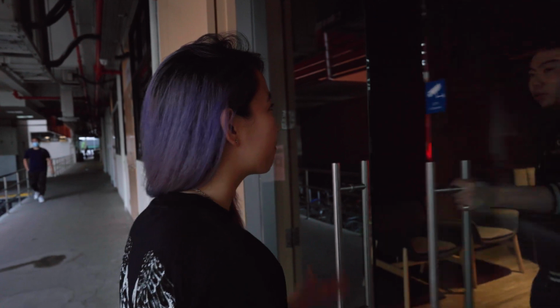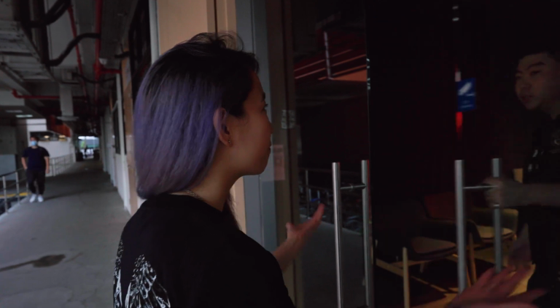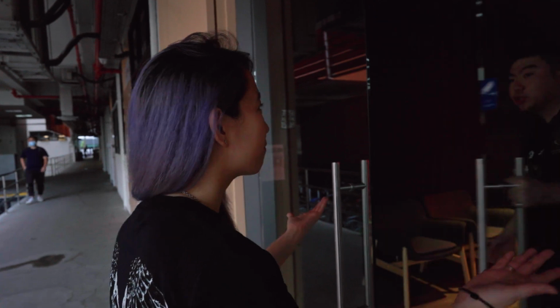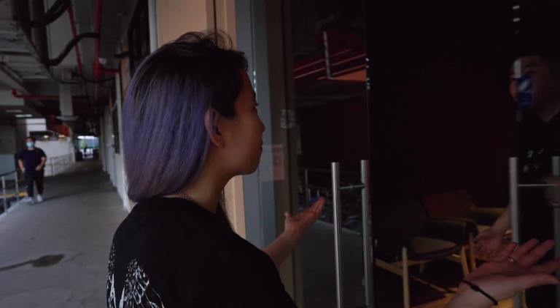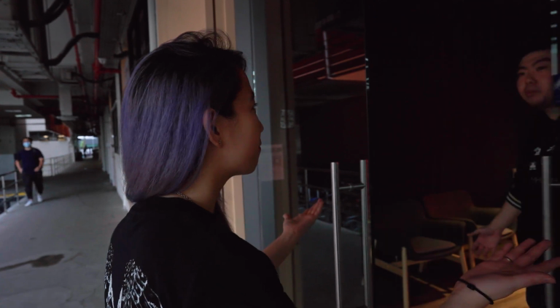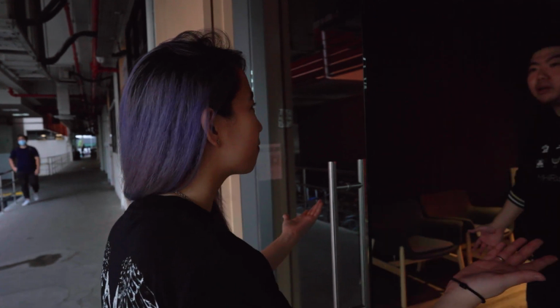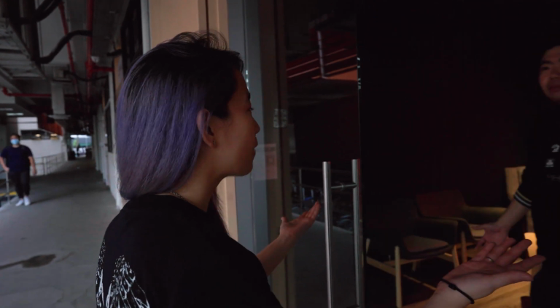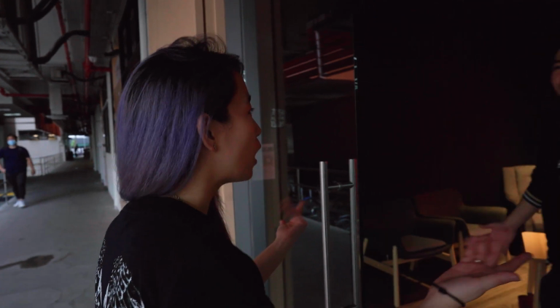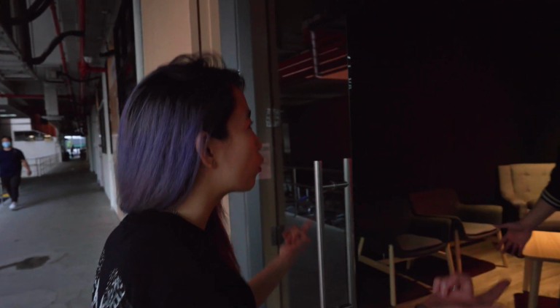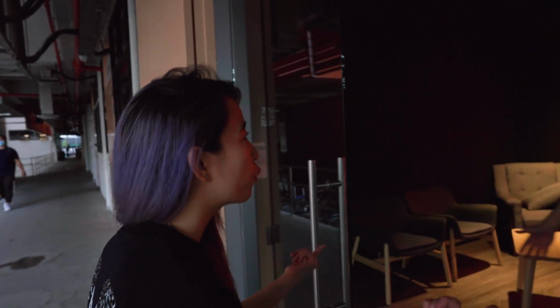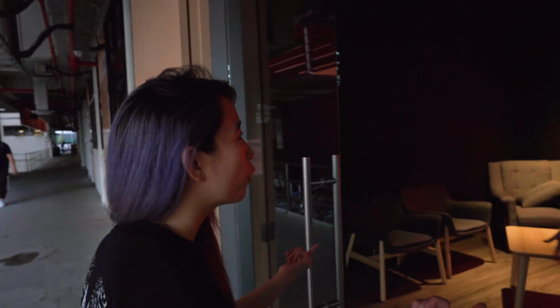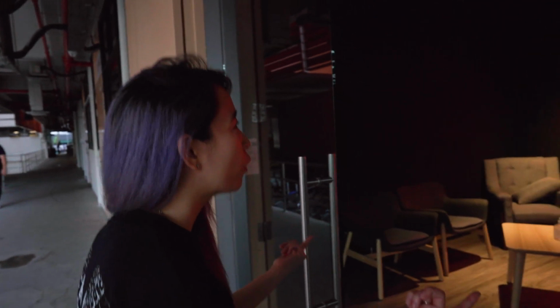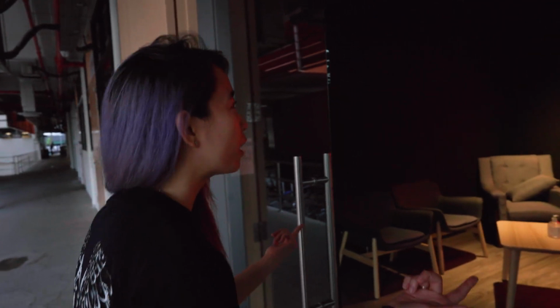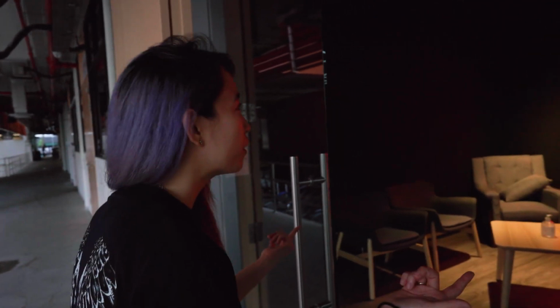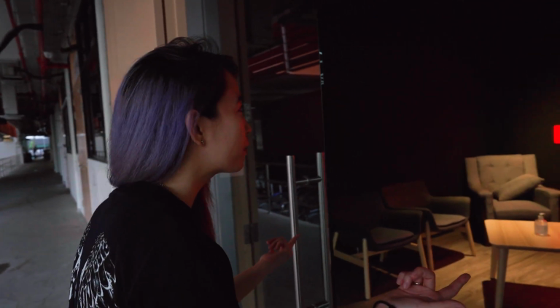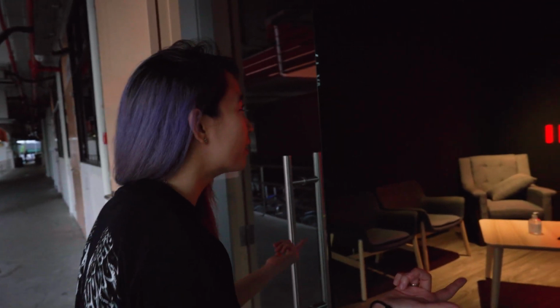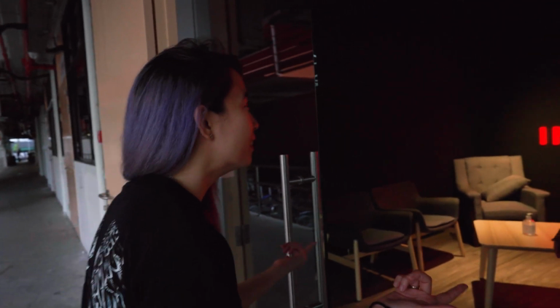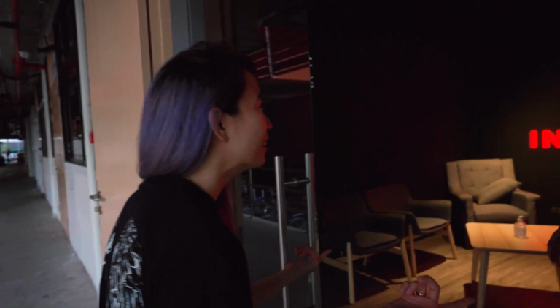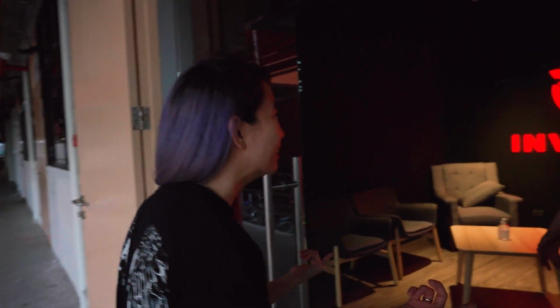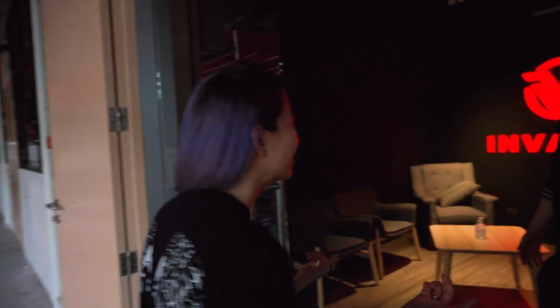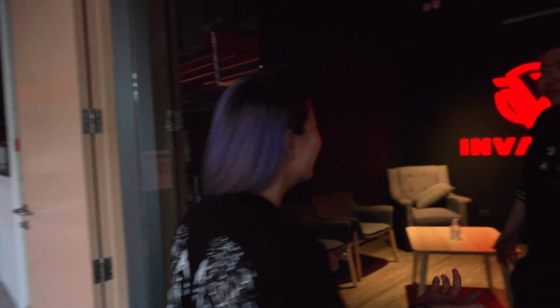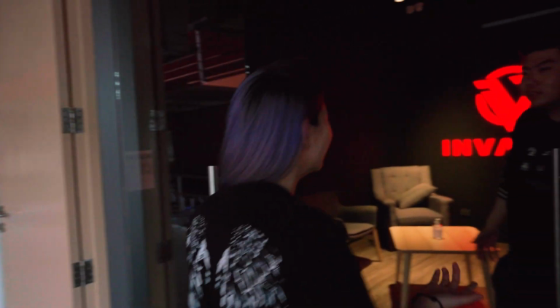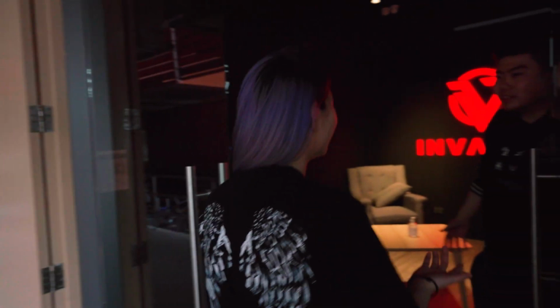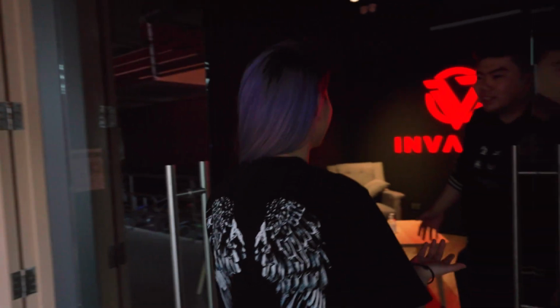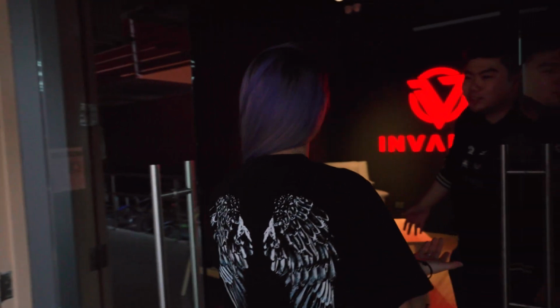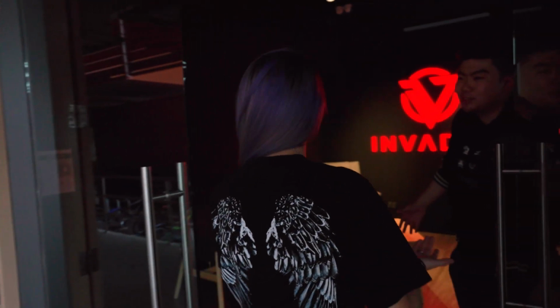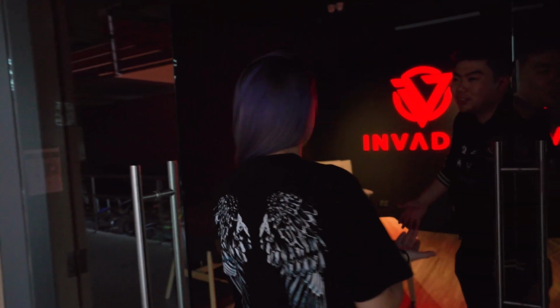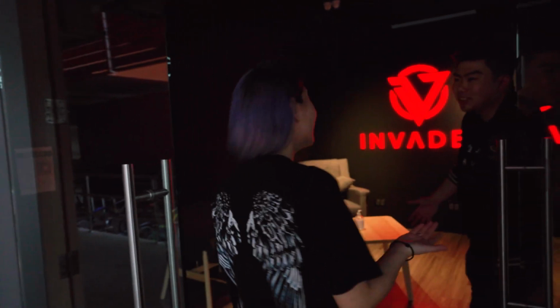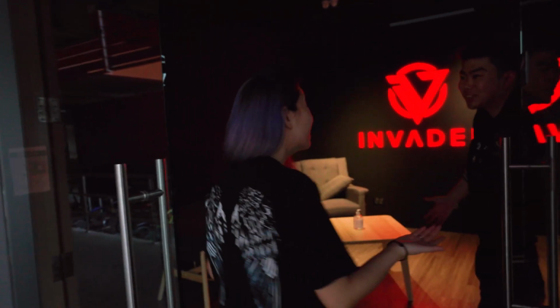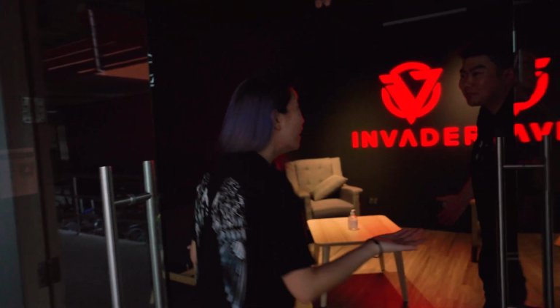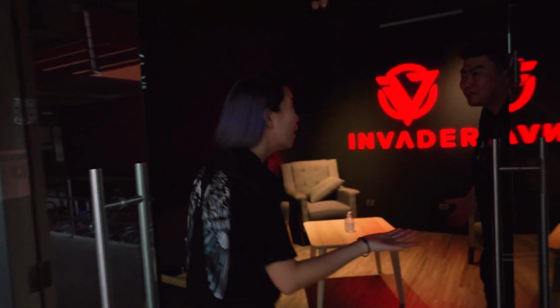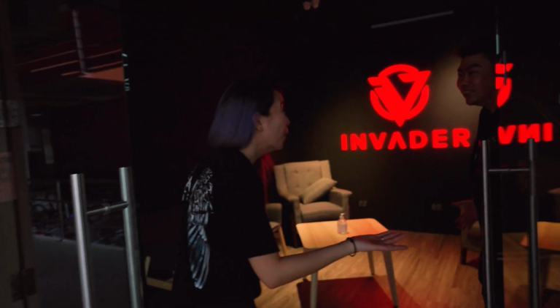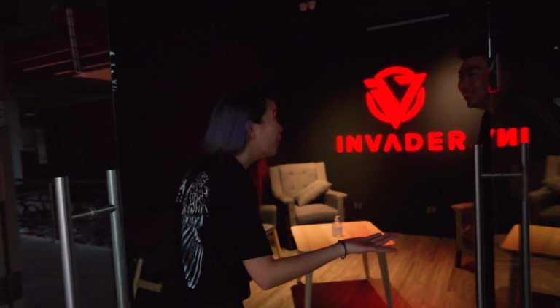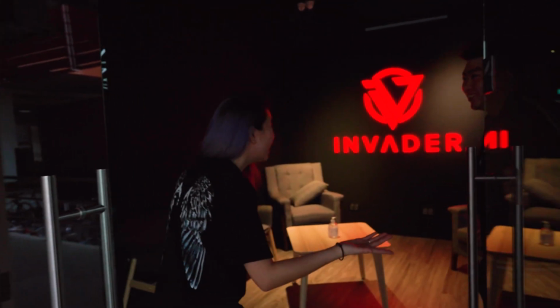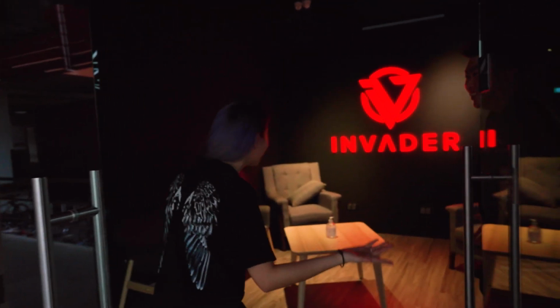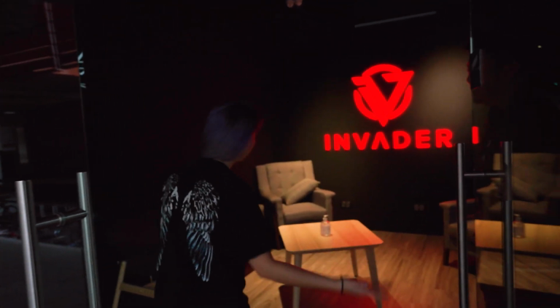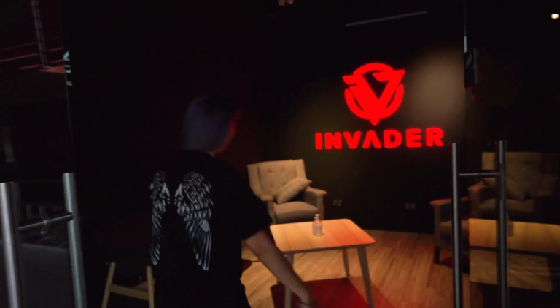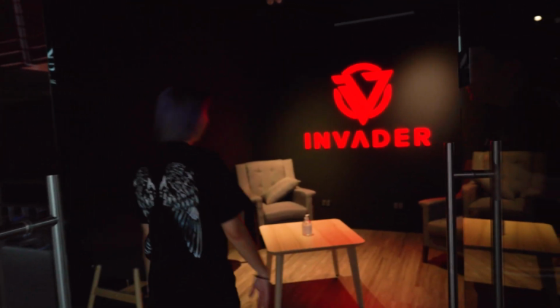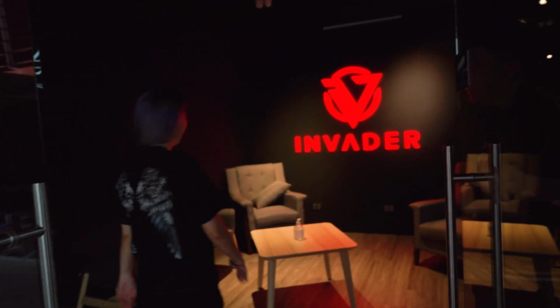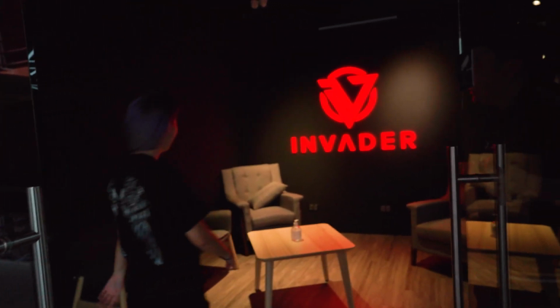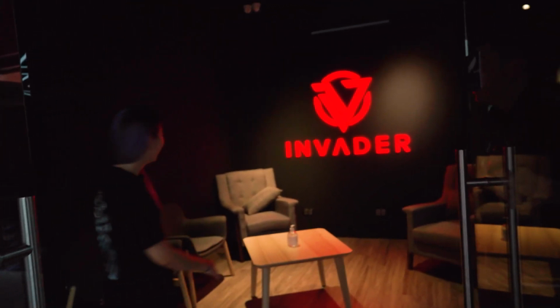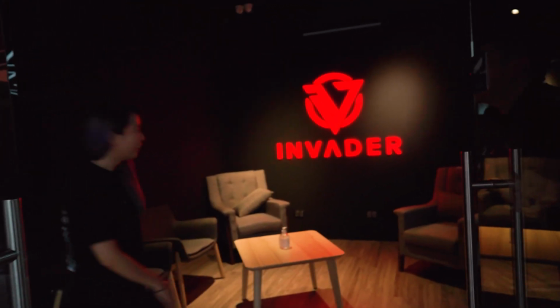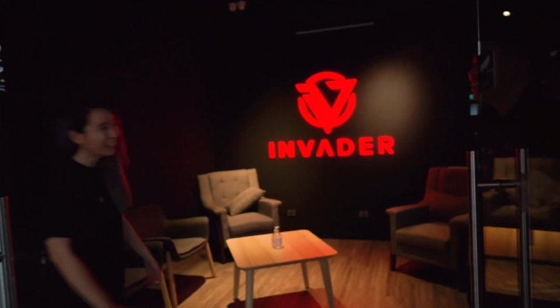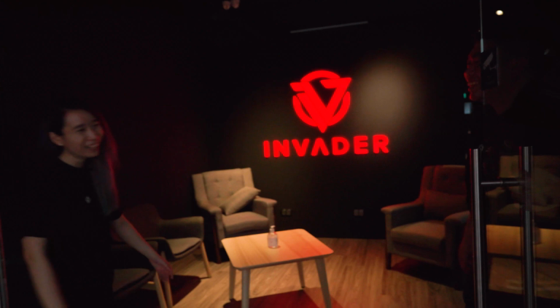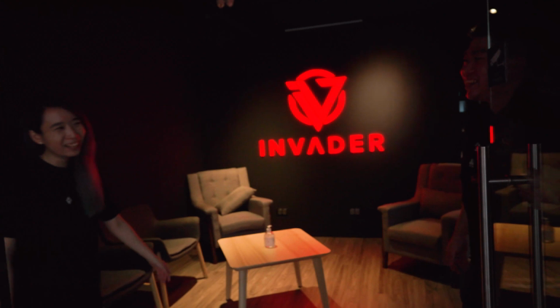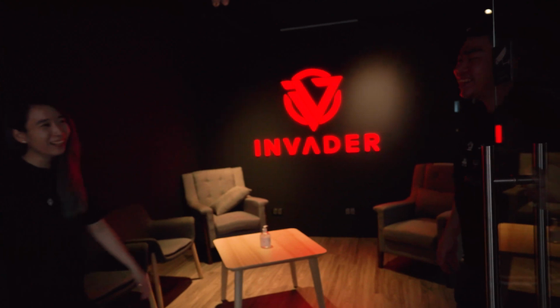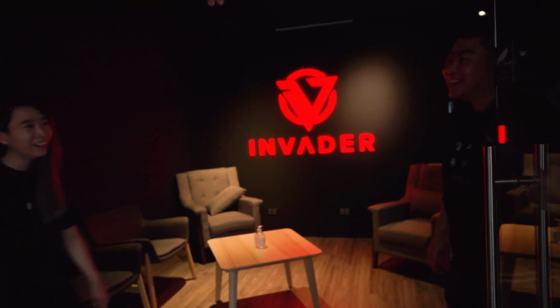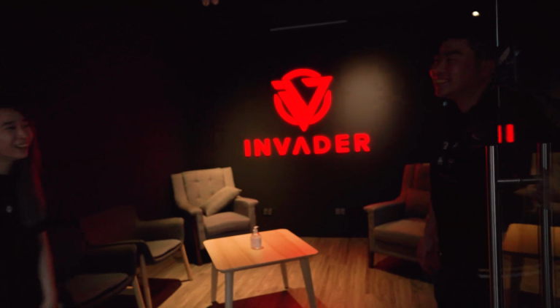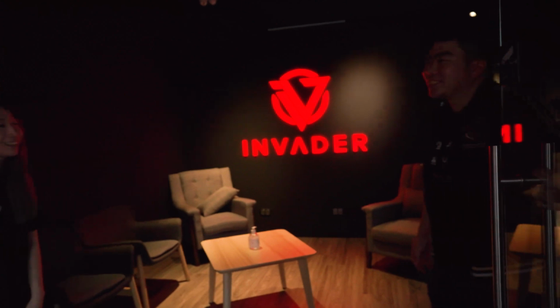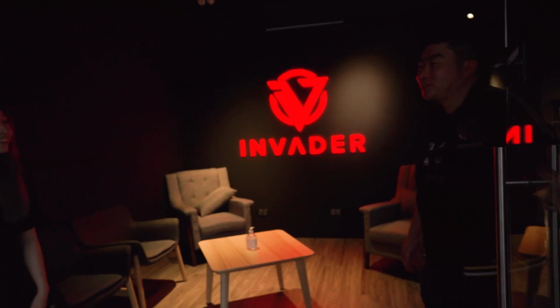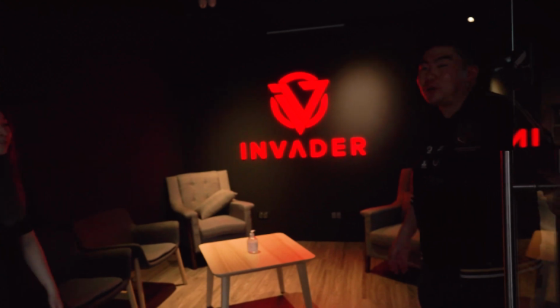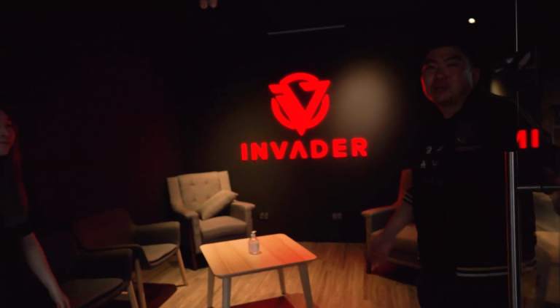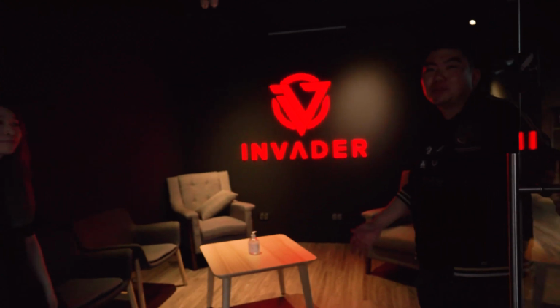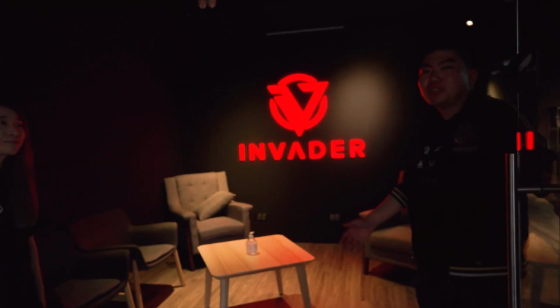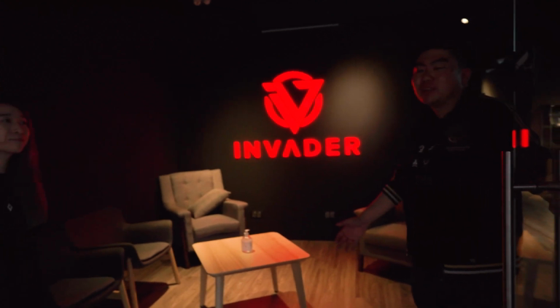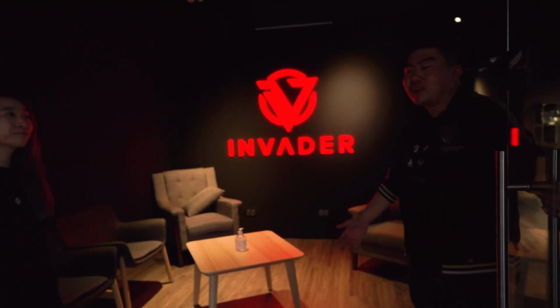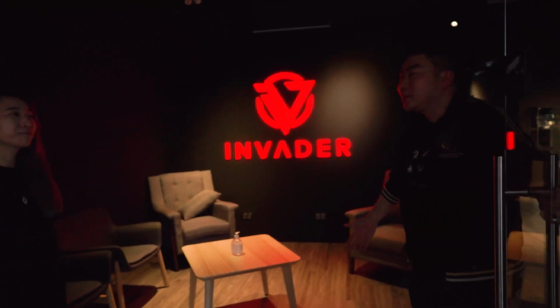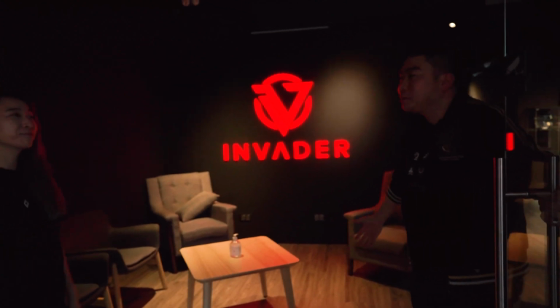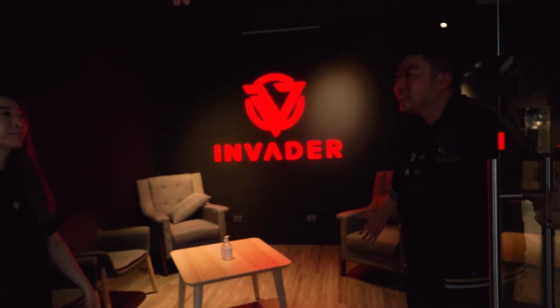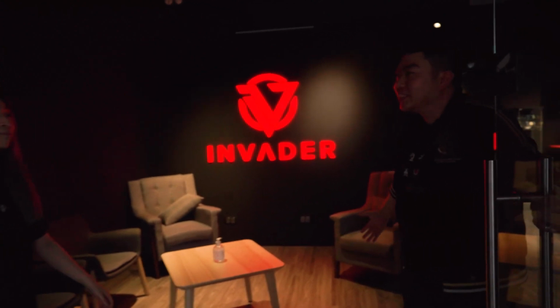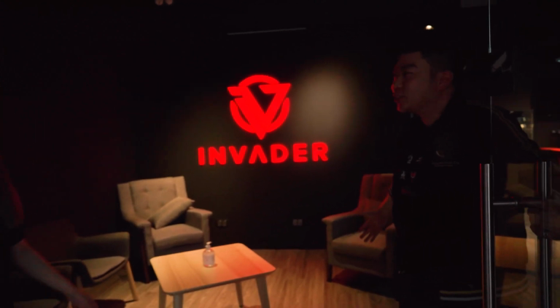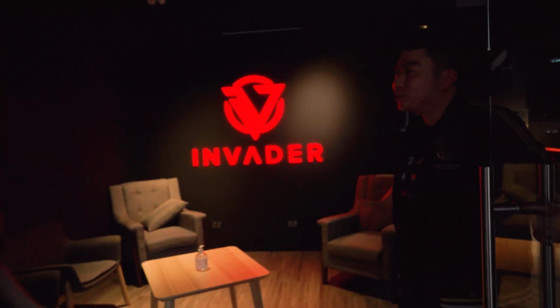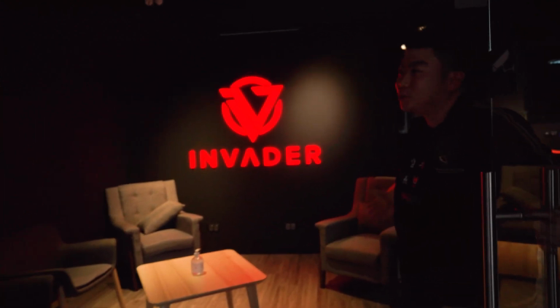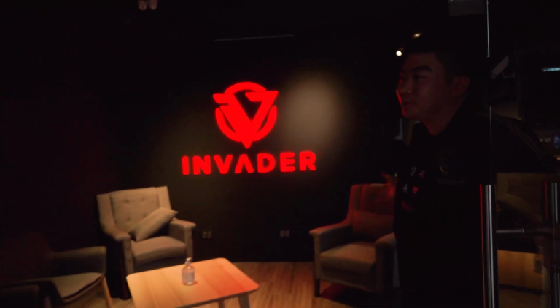What's good, Mel? Took you long enough! Oh, what do you mean? I don't know what you're talking about. Hey, in any case, welcome to the Invader PC showroom.